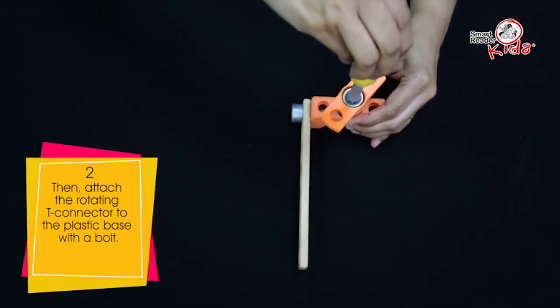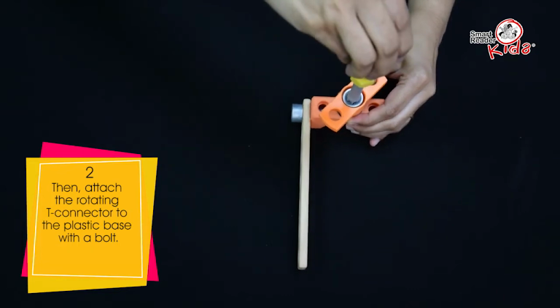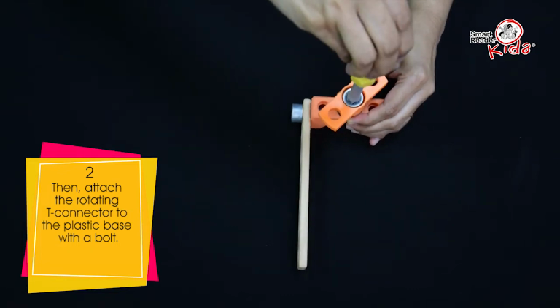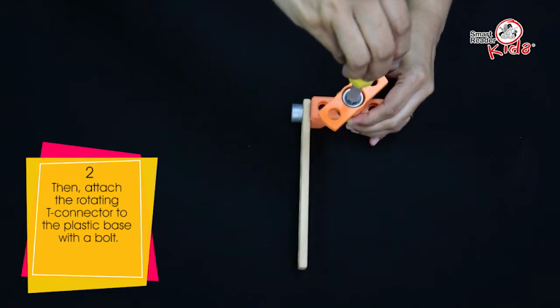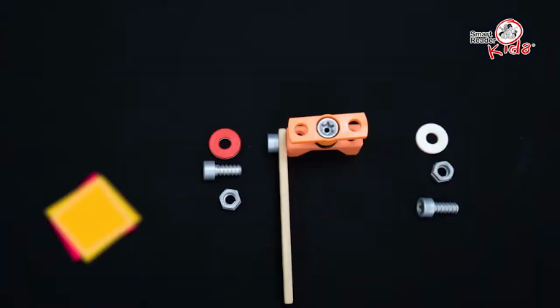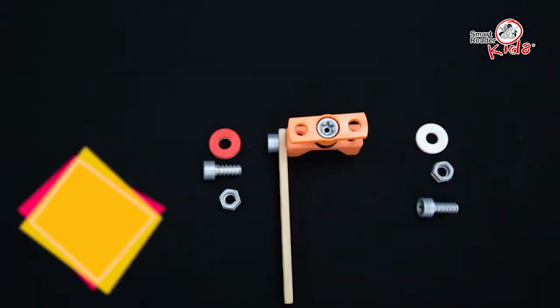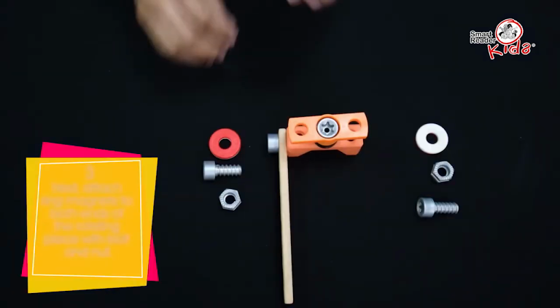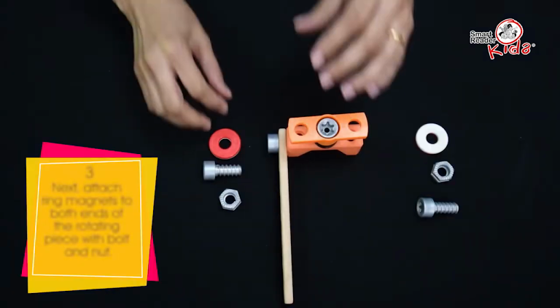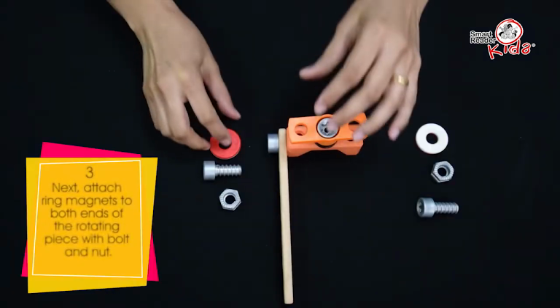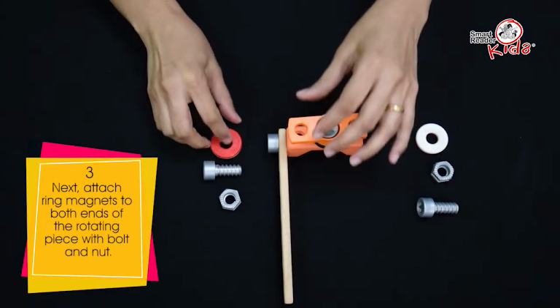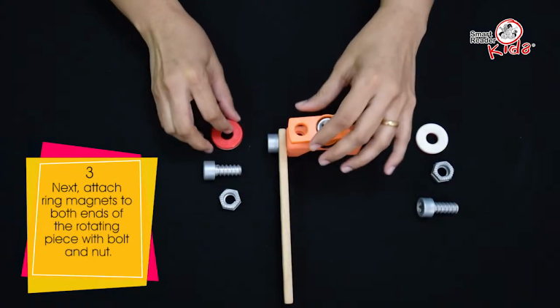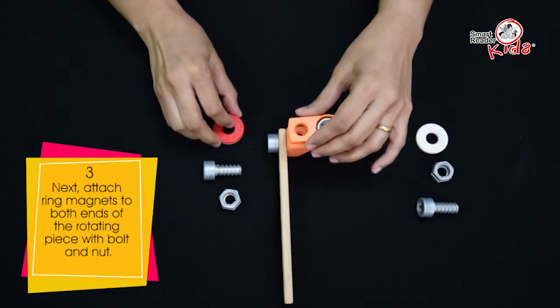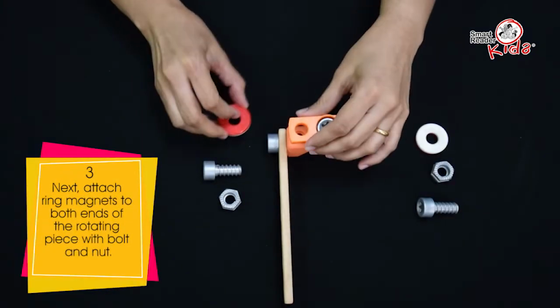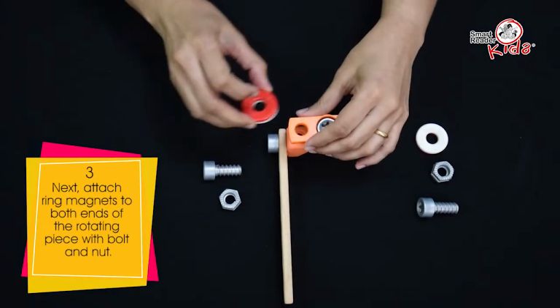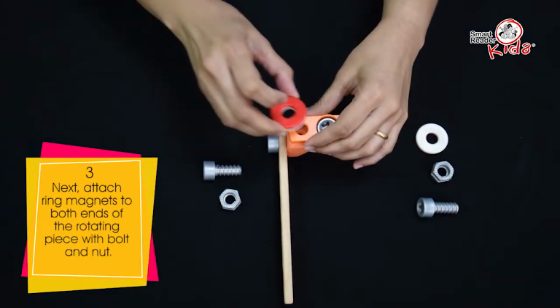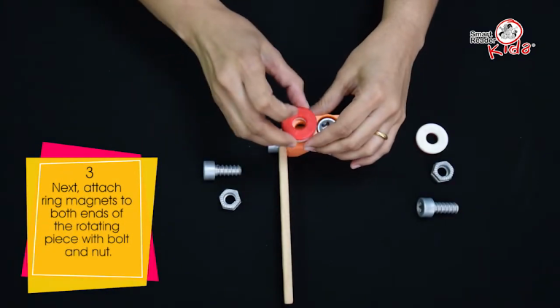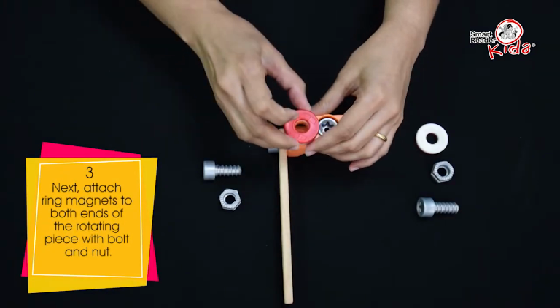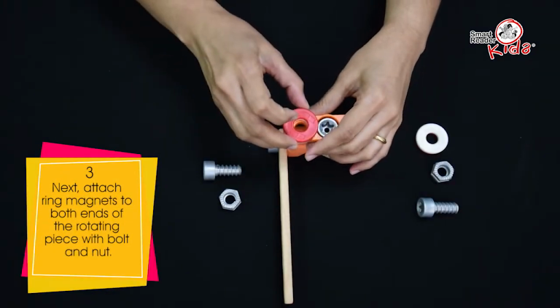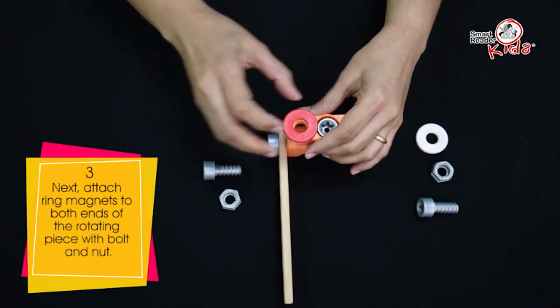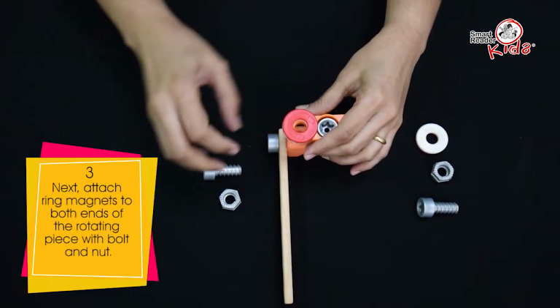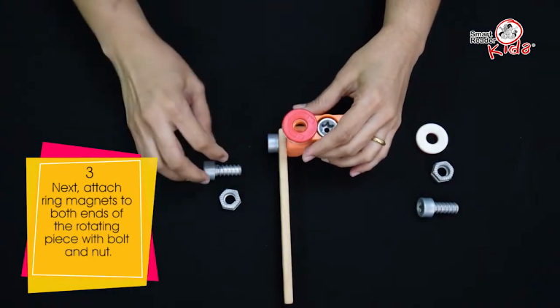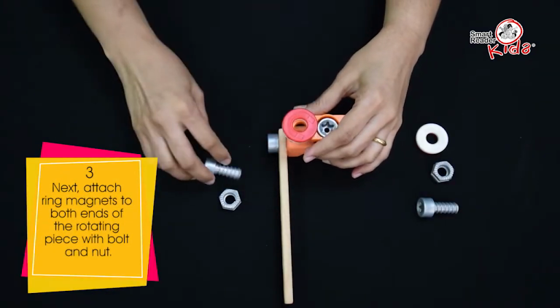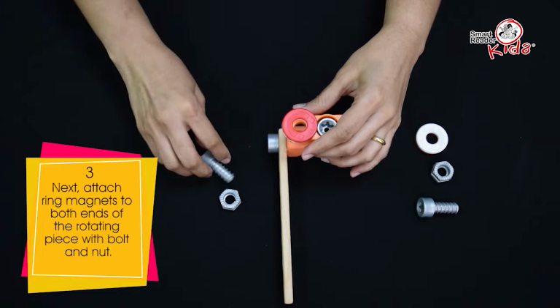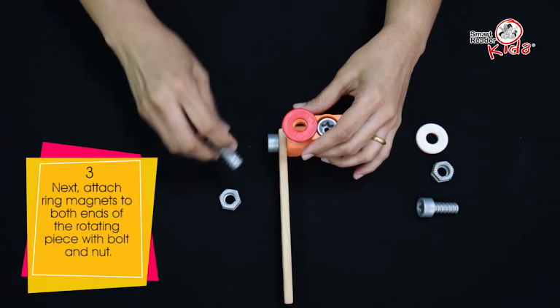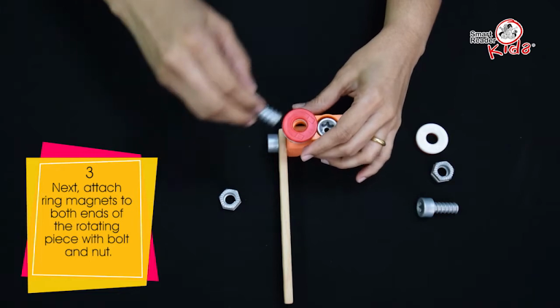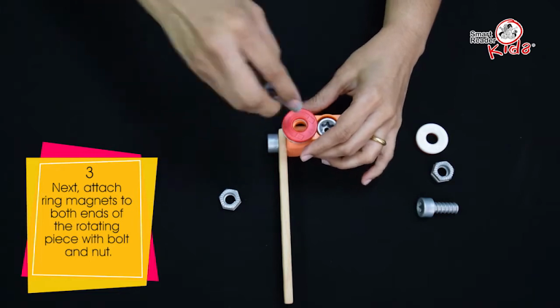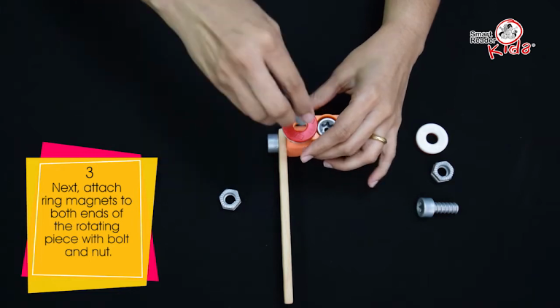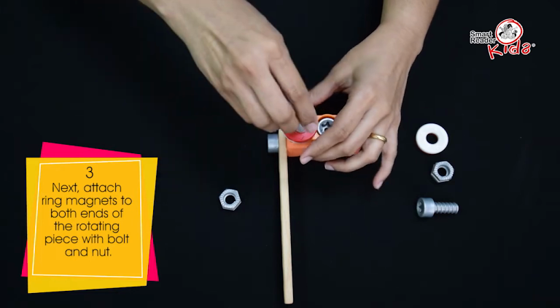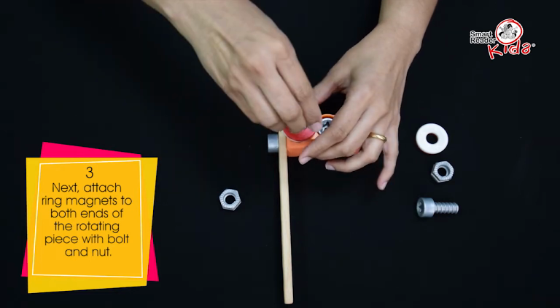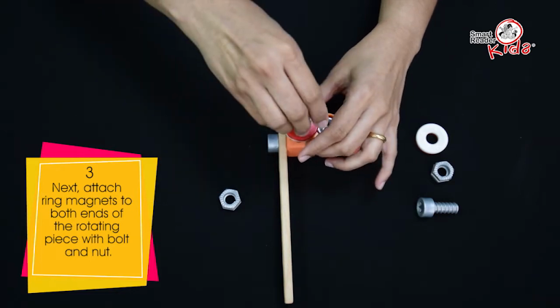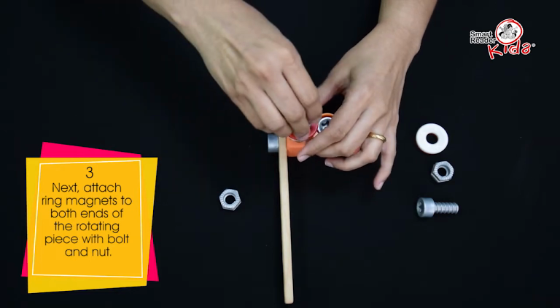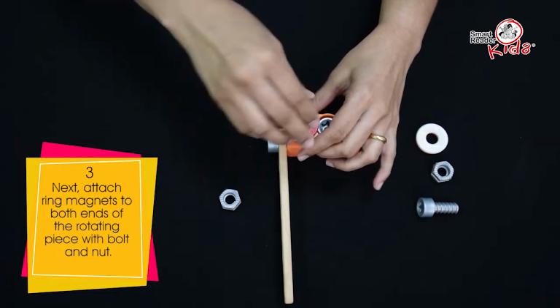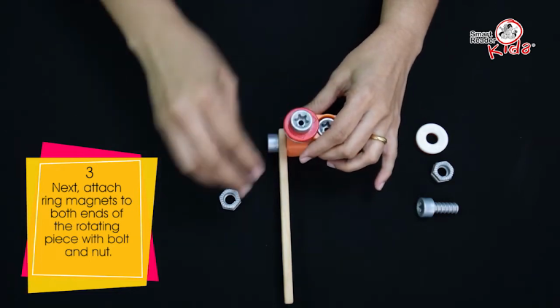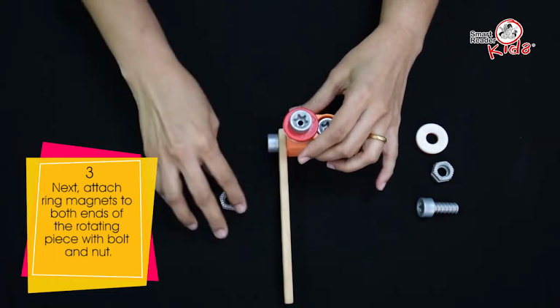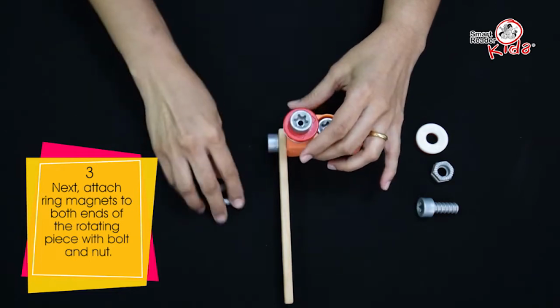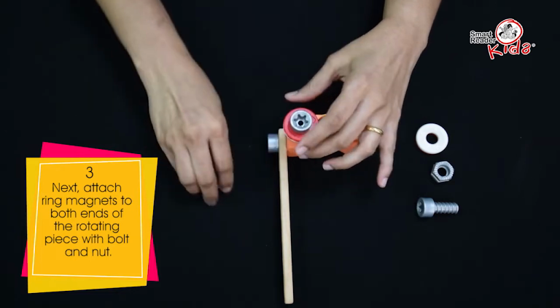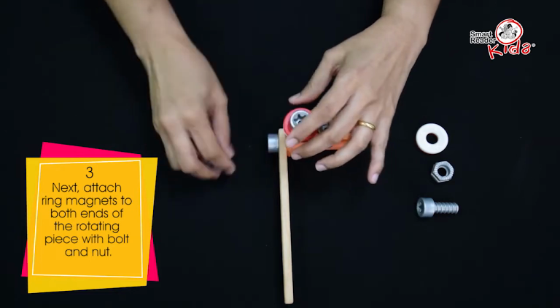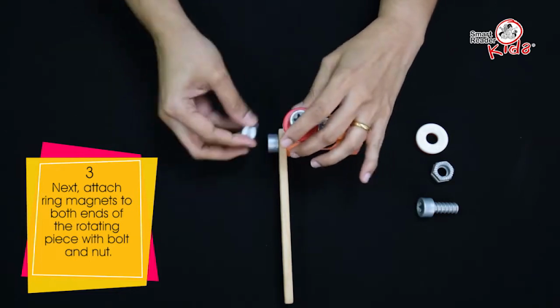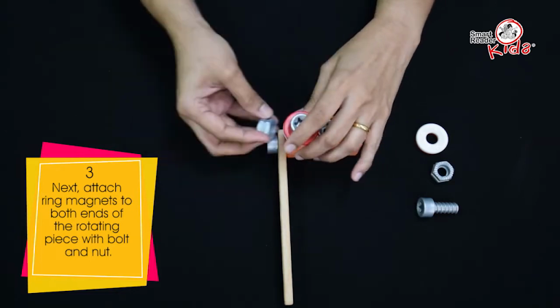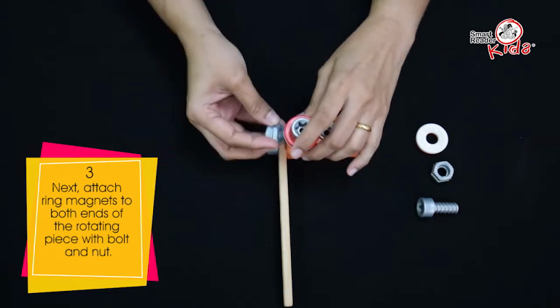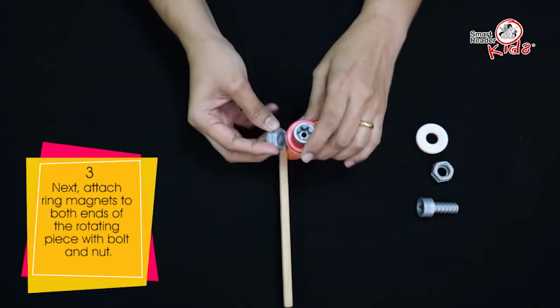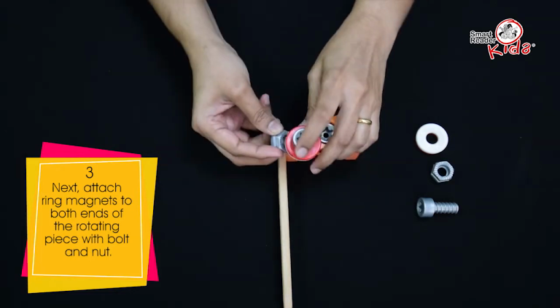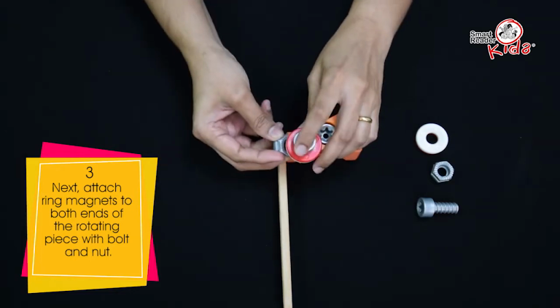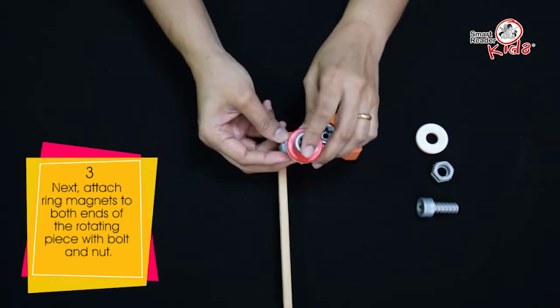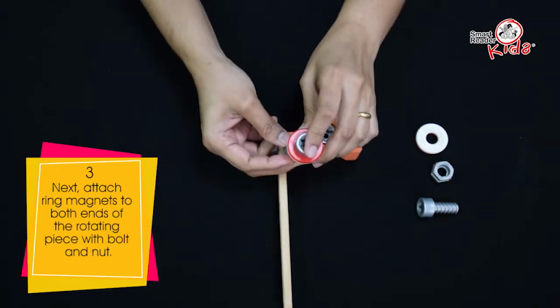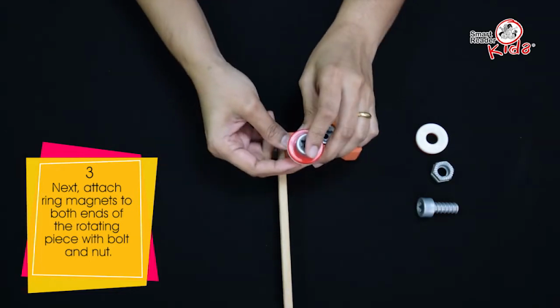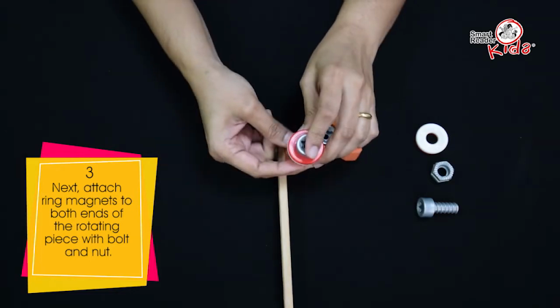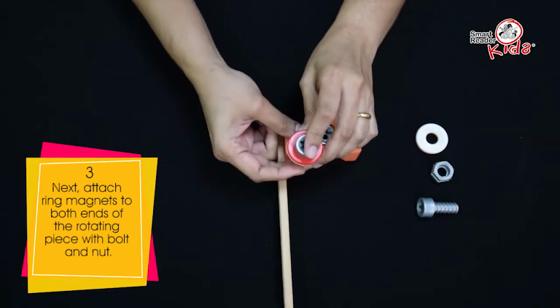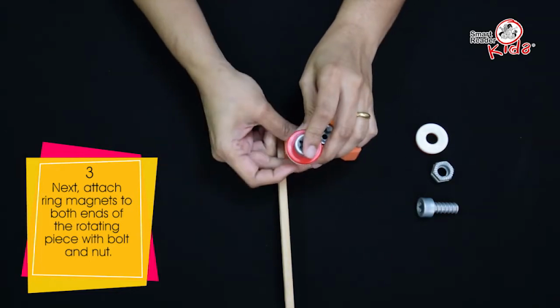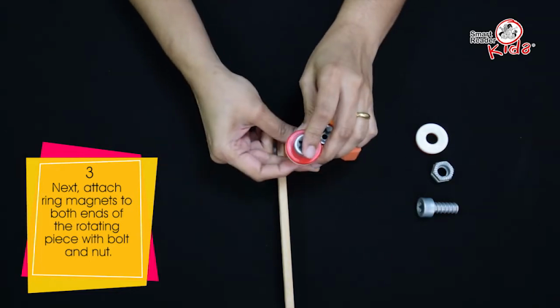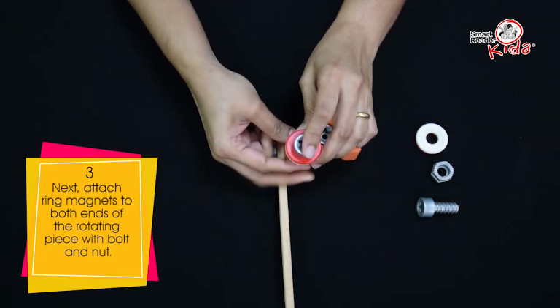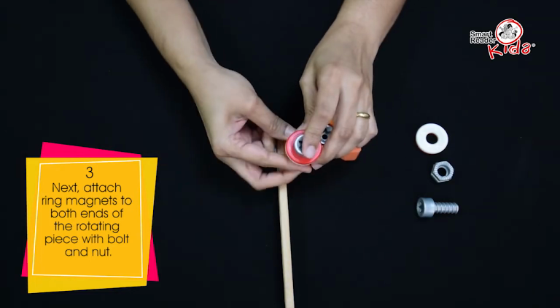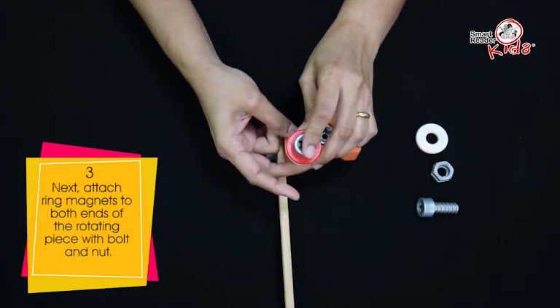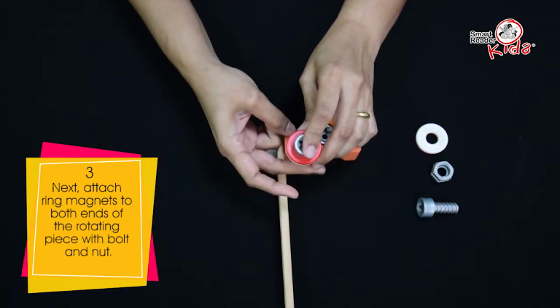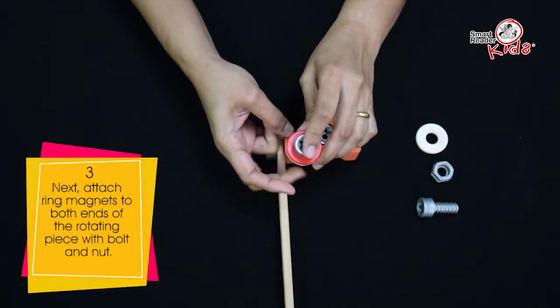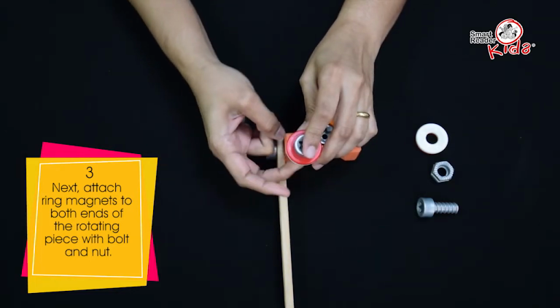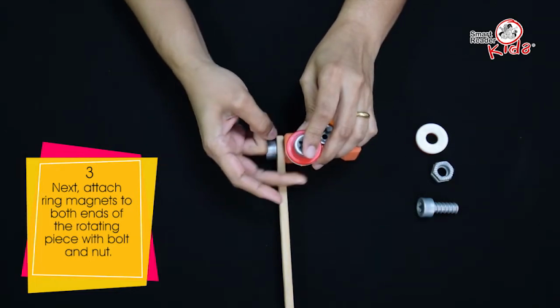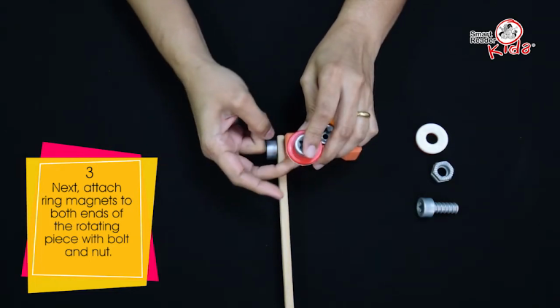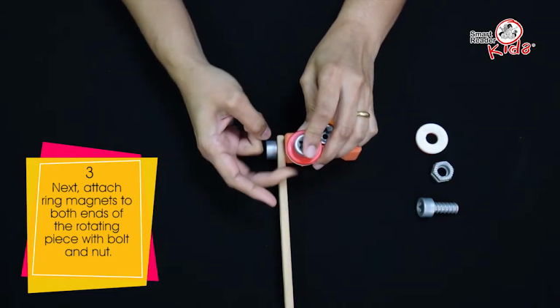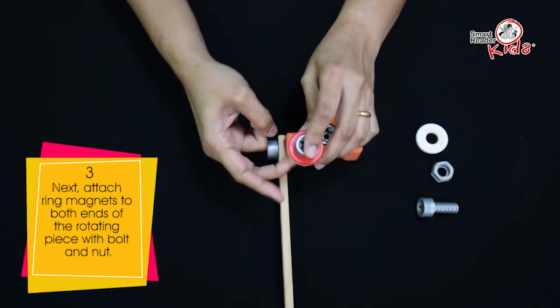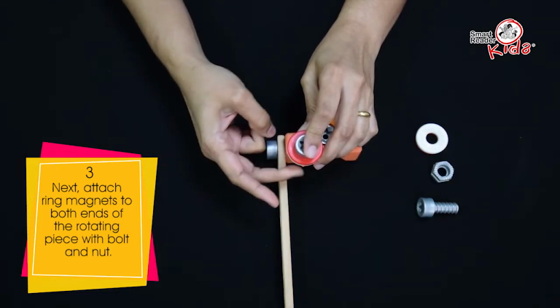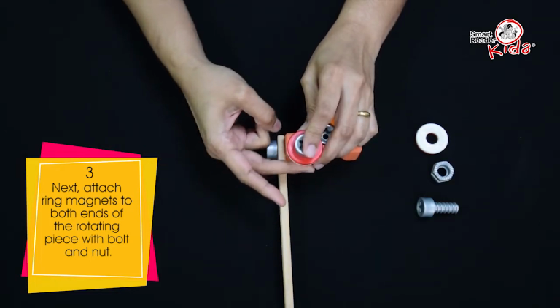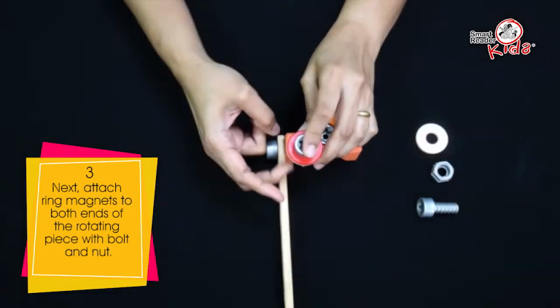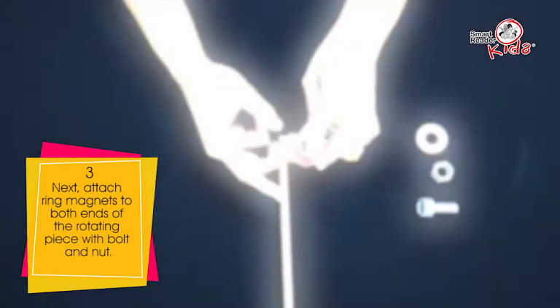Next, attach ring magnets to both ends of the rotating piece with bolt and nut.